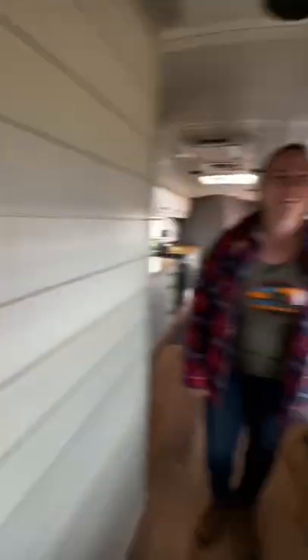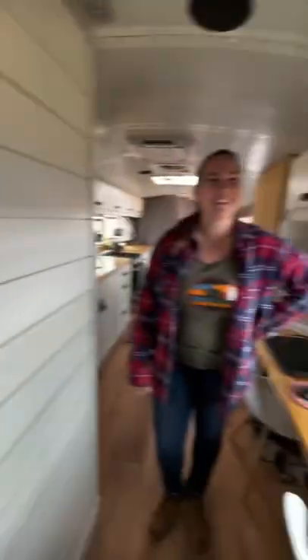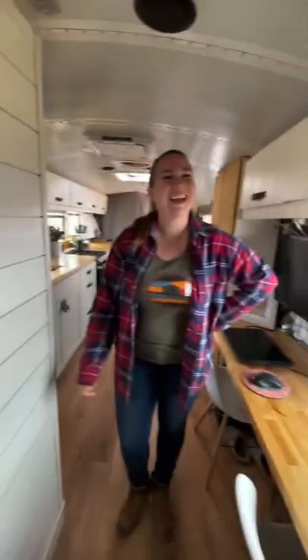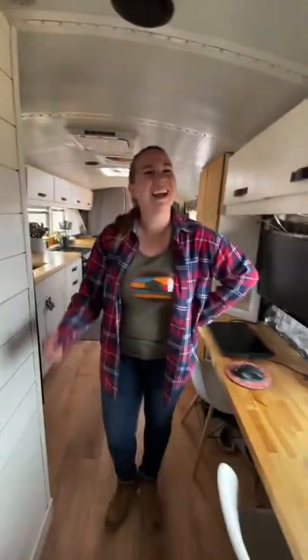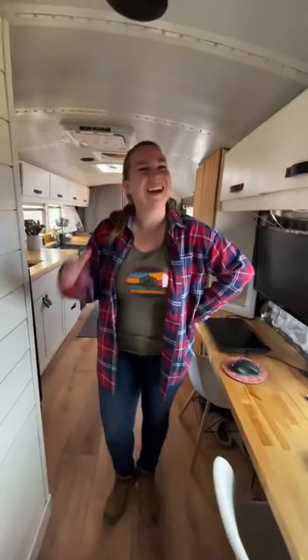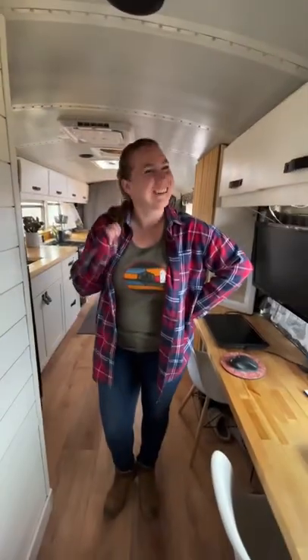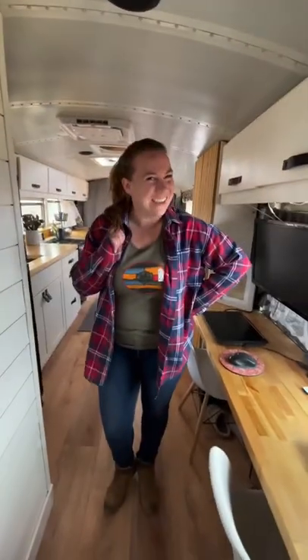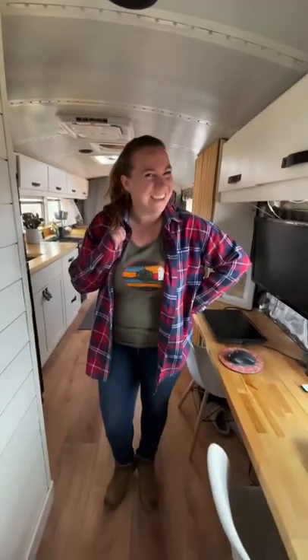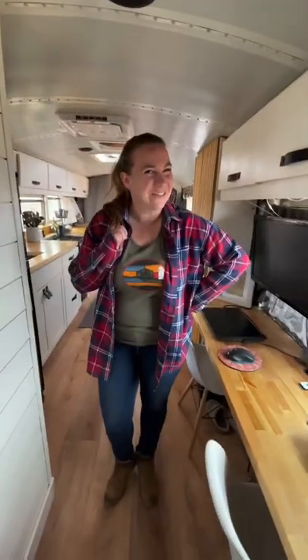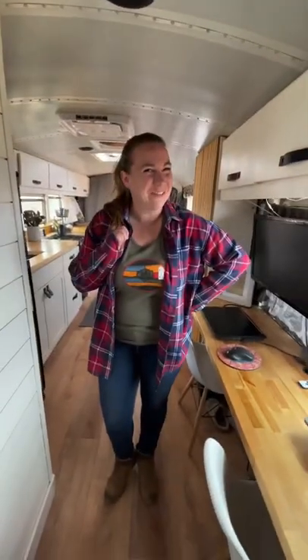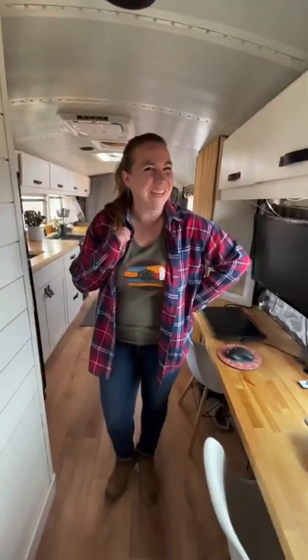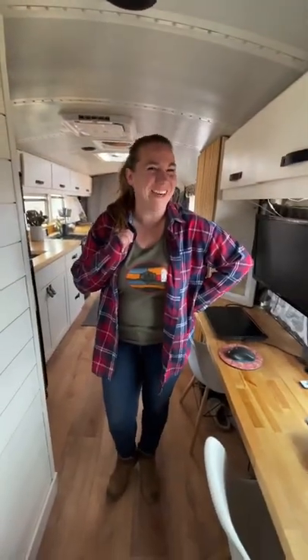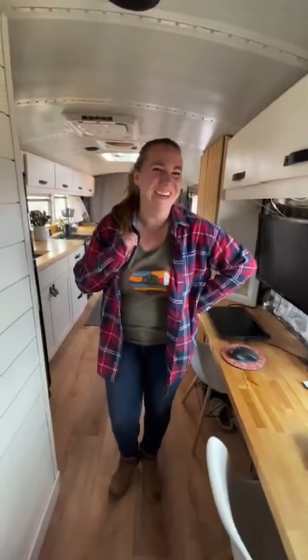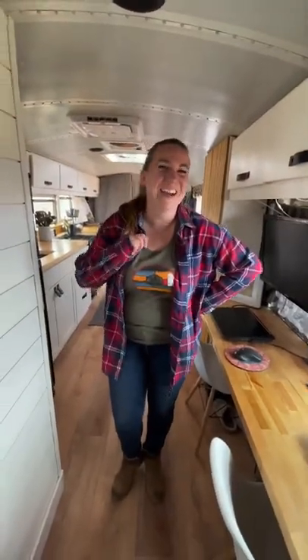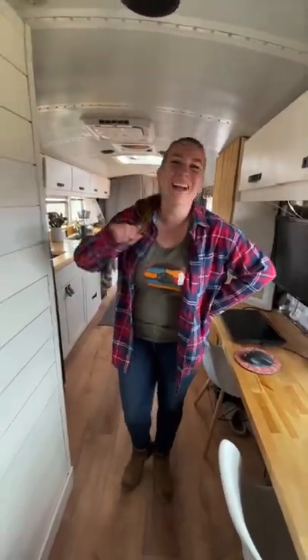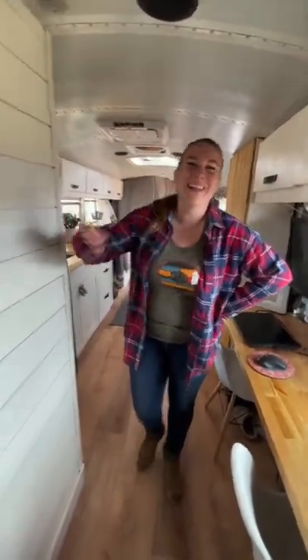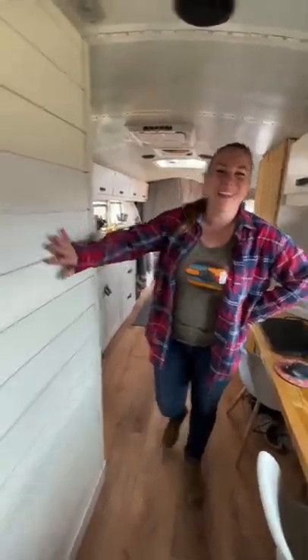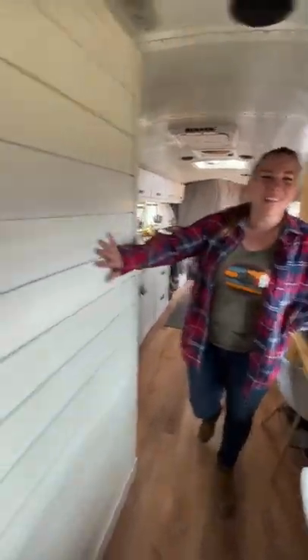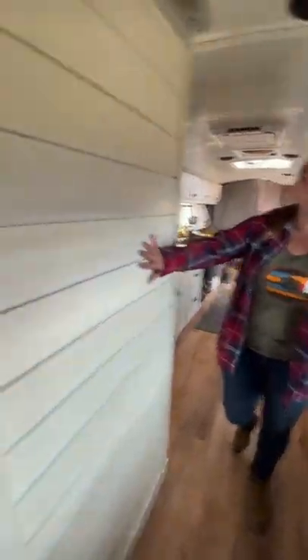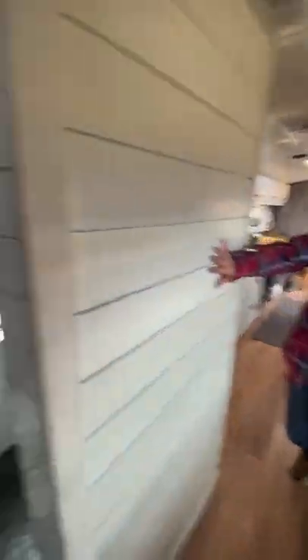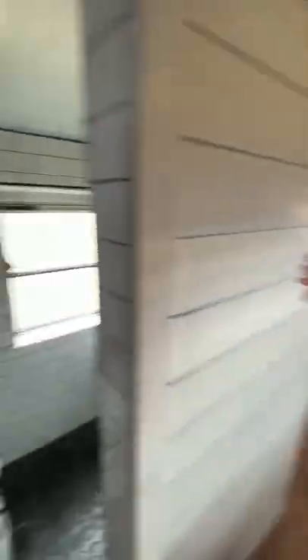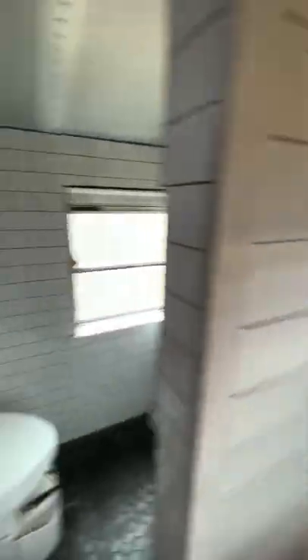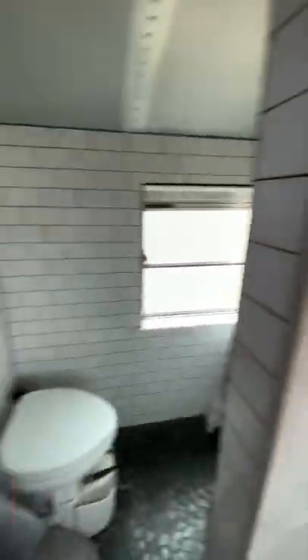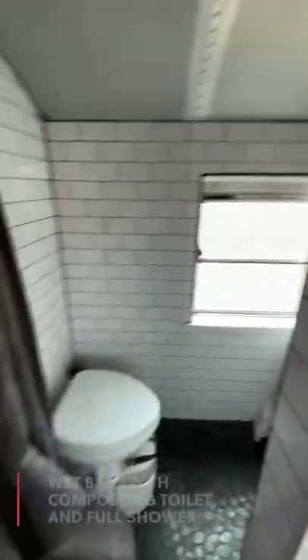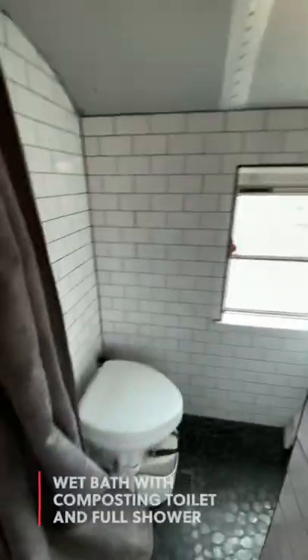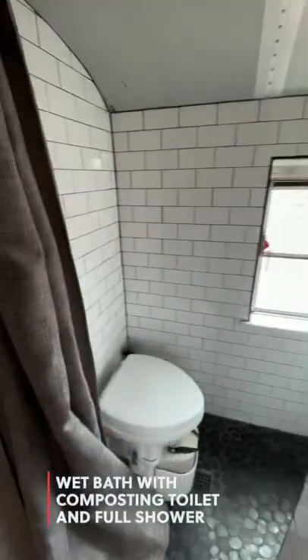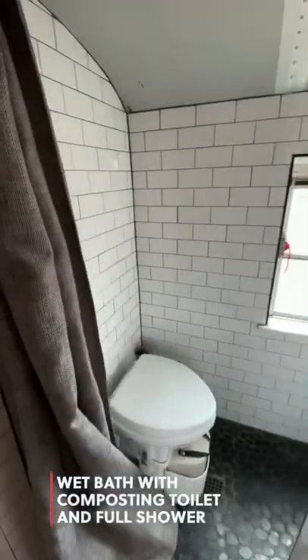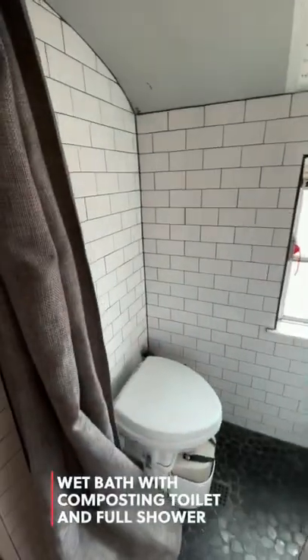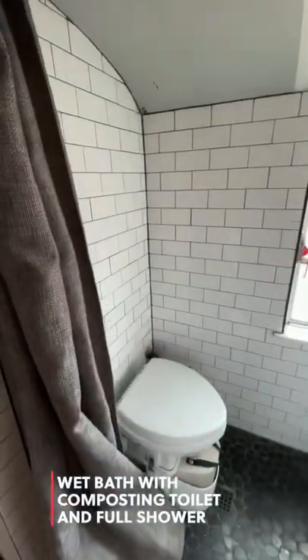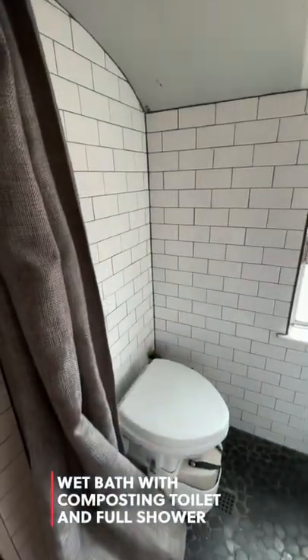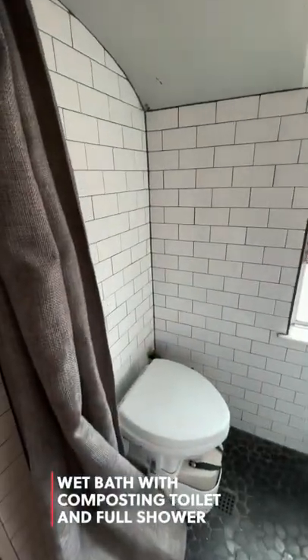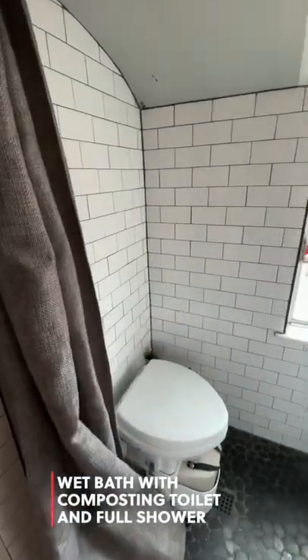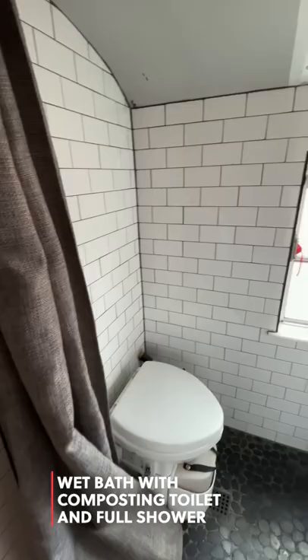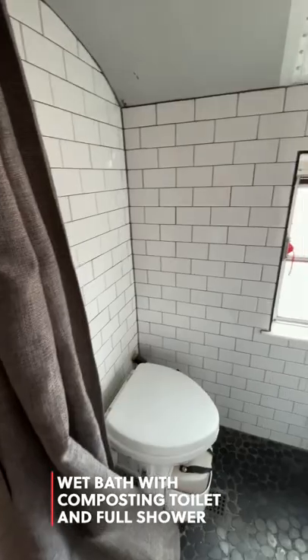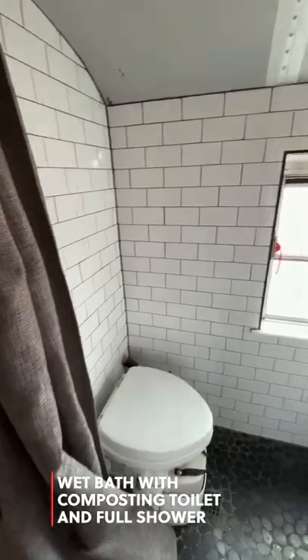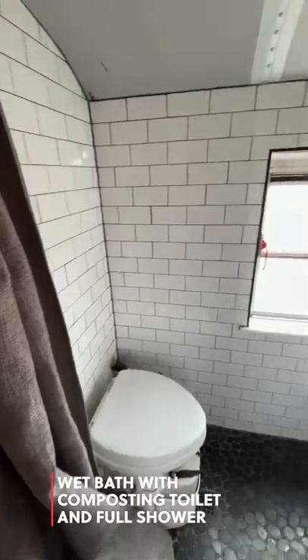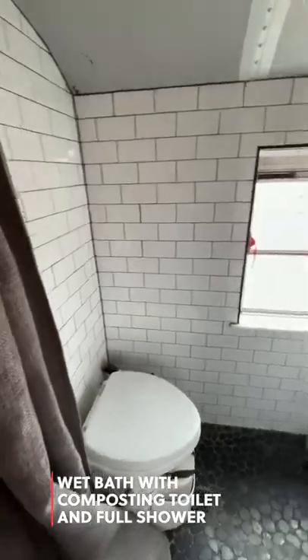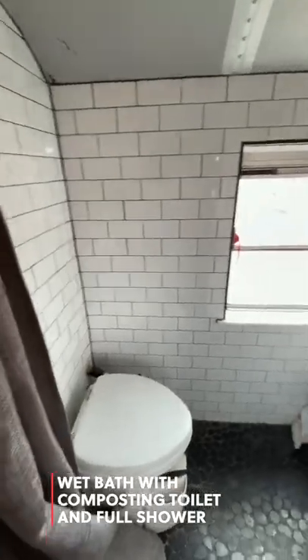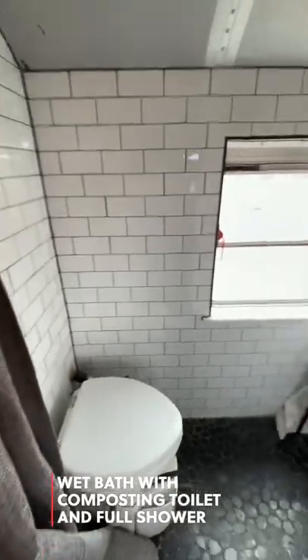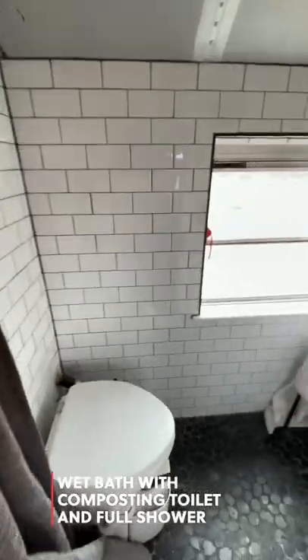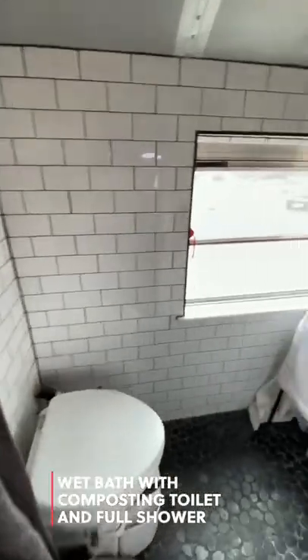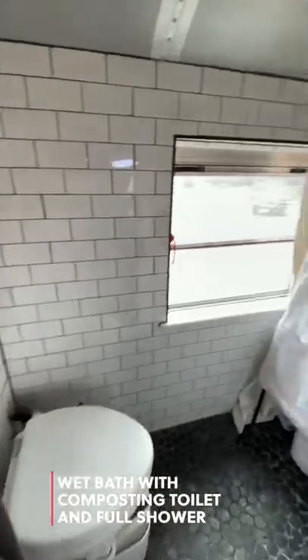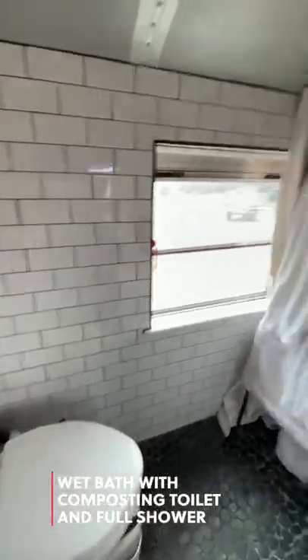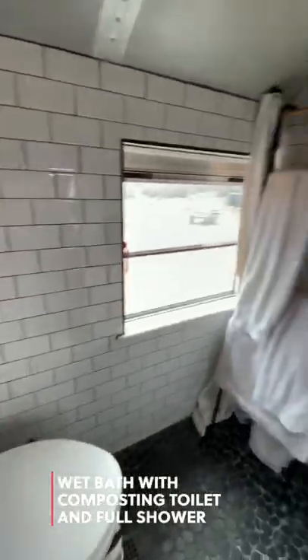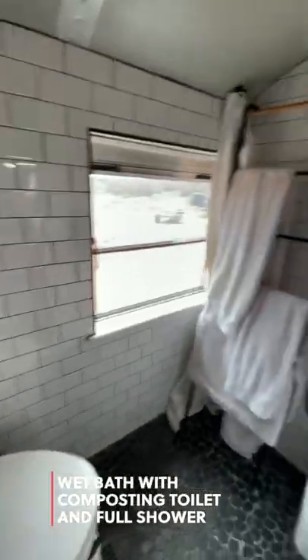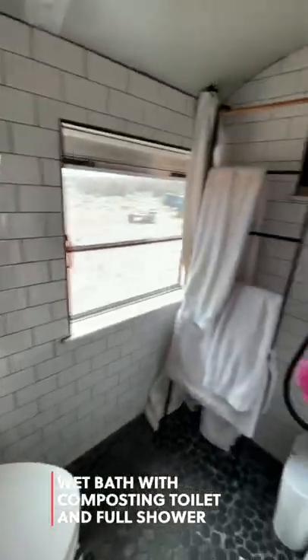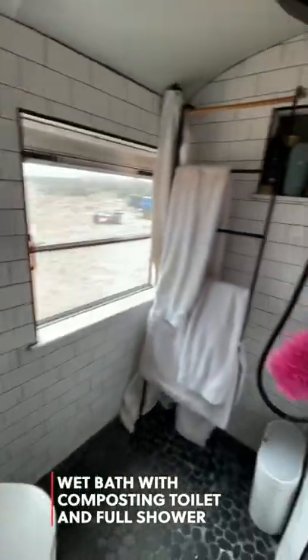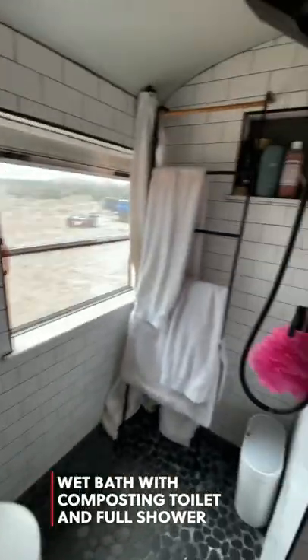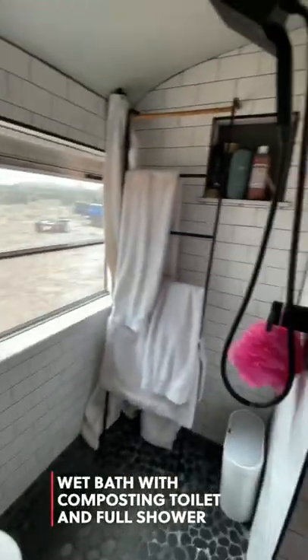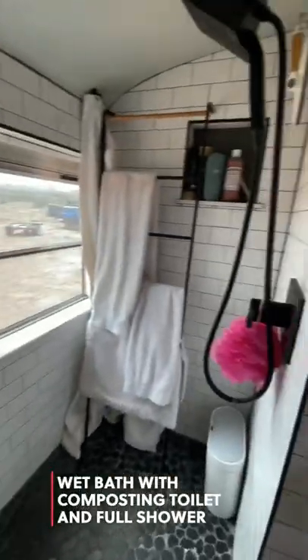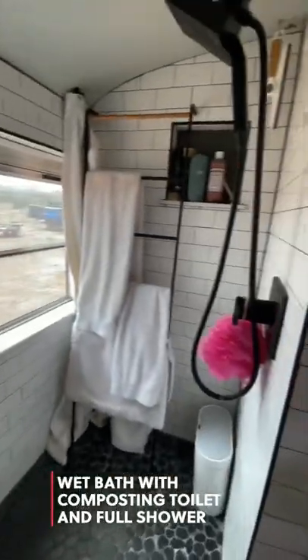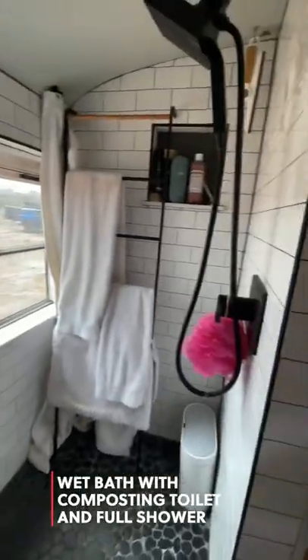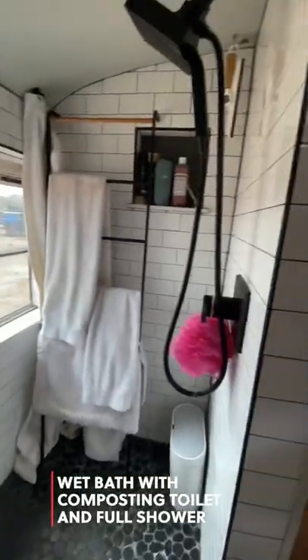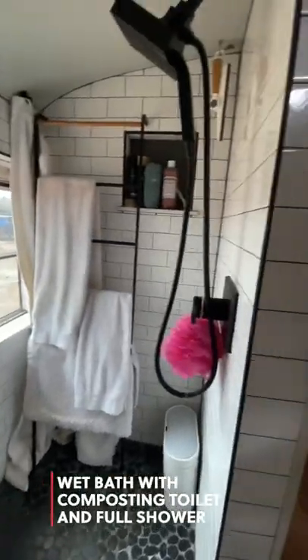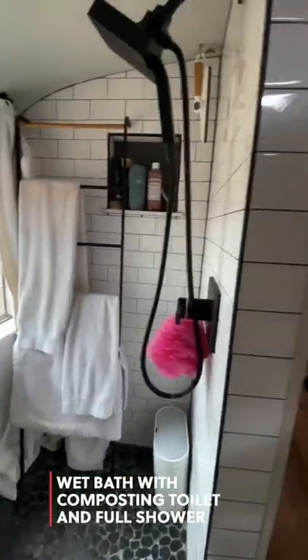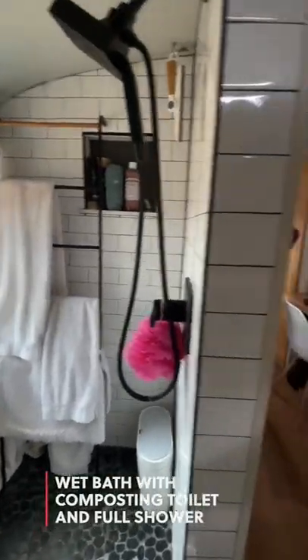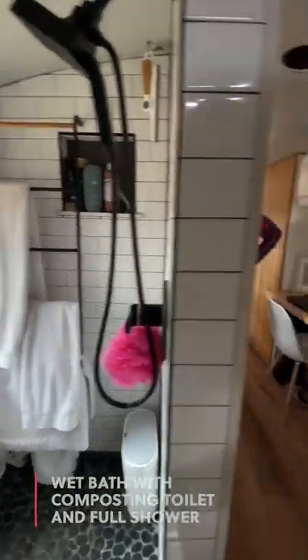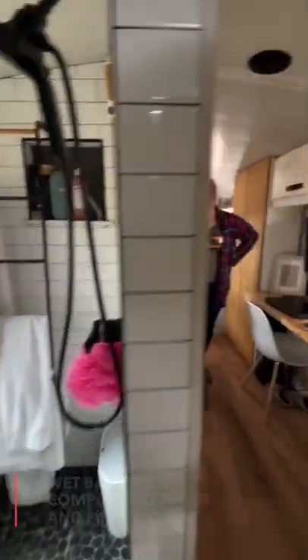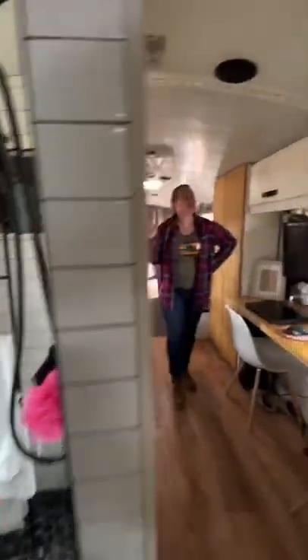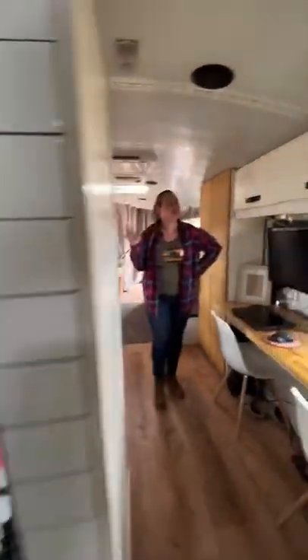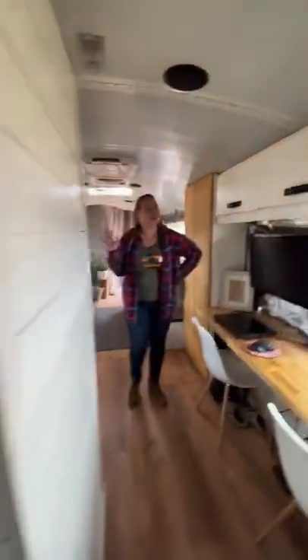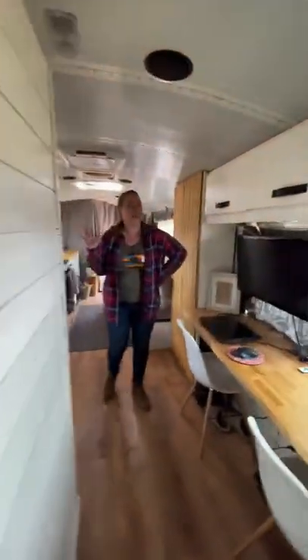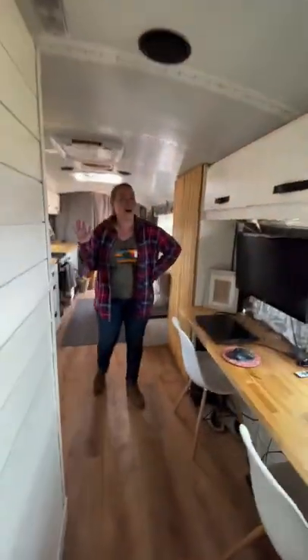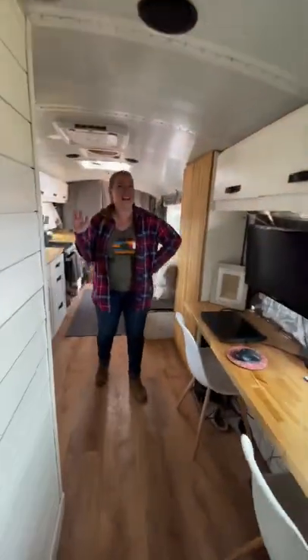And I'll take it from here. This is our wet bath with our composting toilet, full-size shower, and showerhead with removable wand.